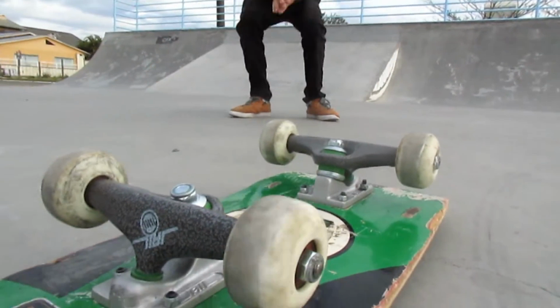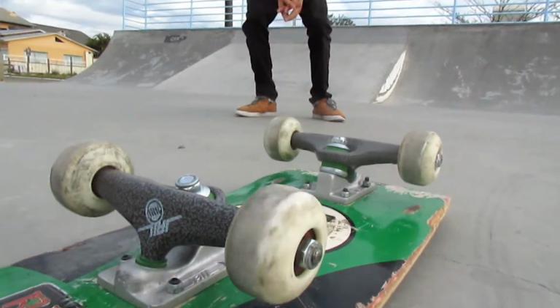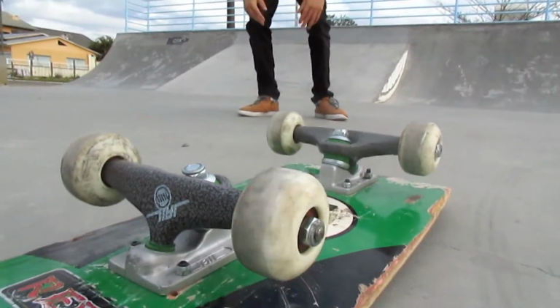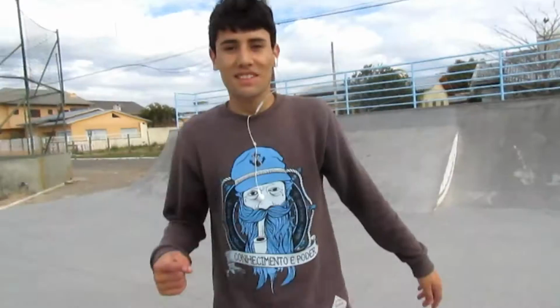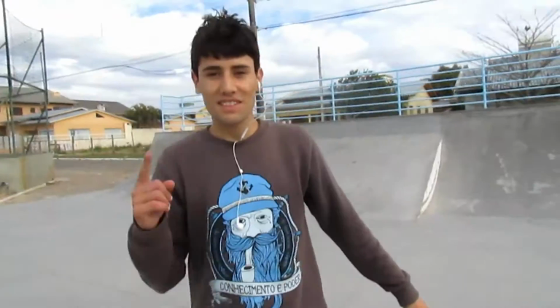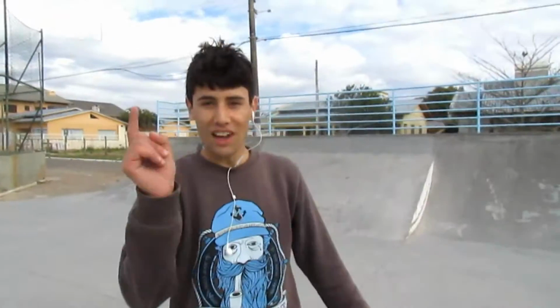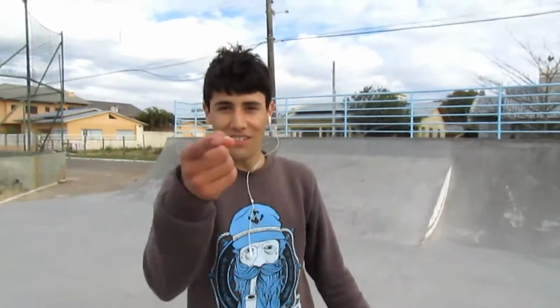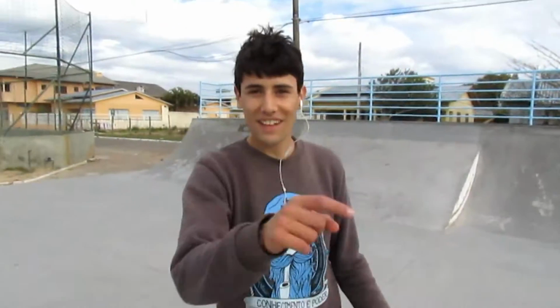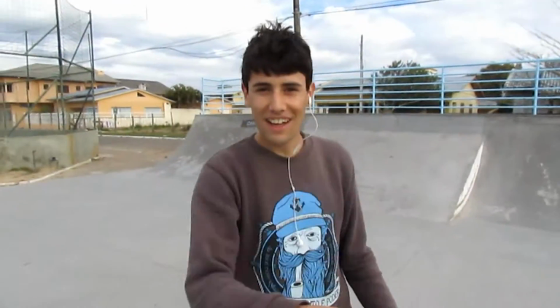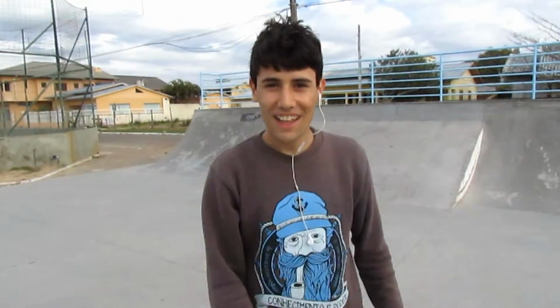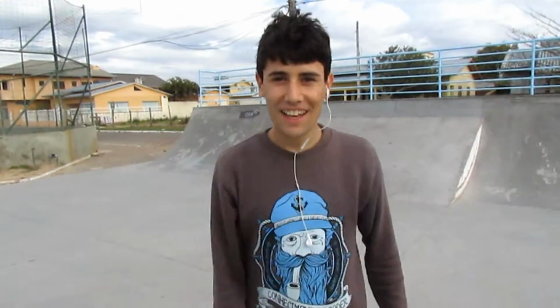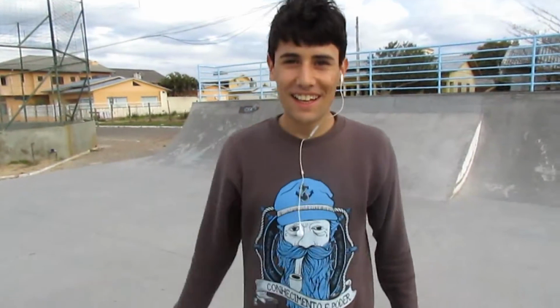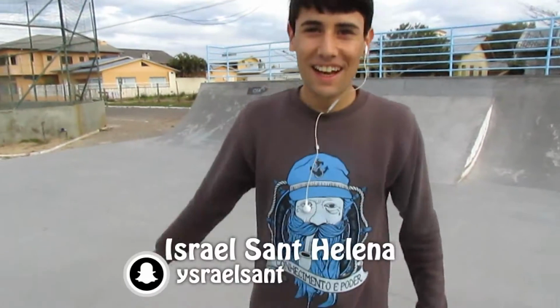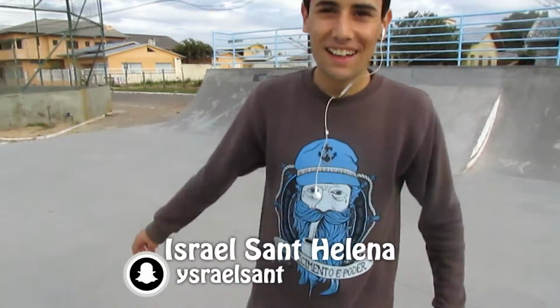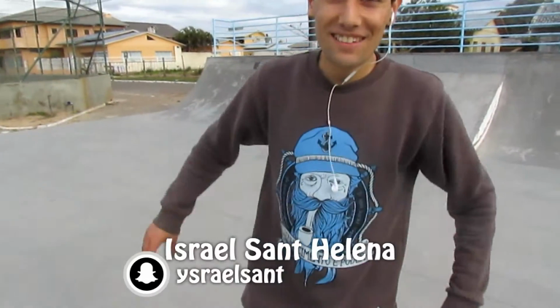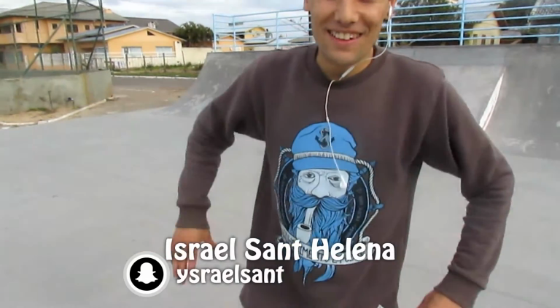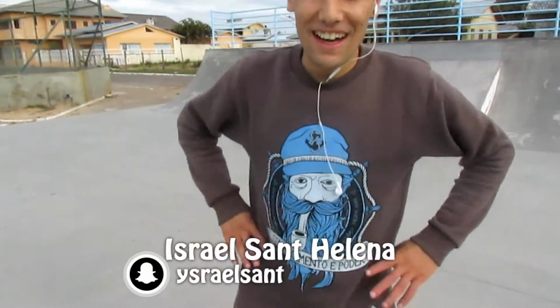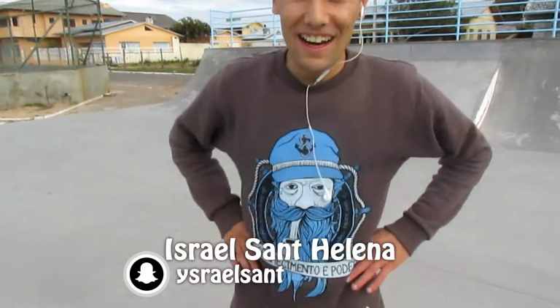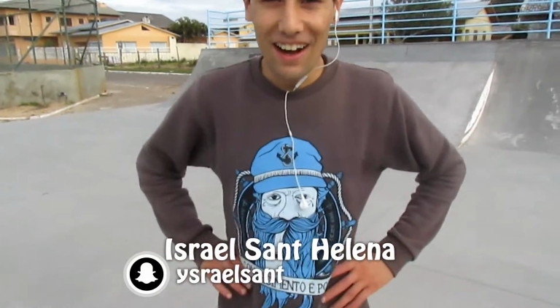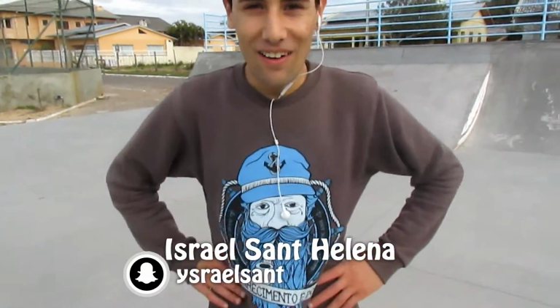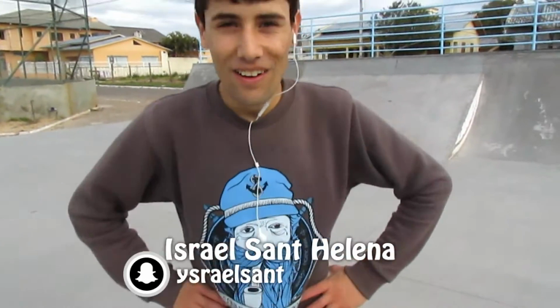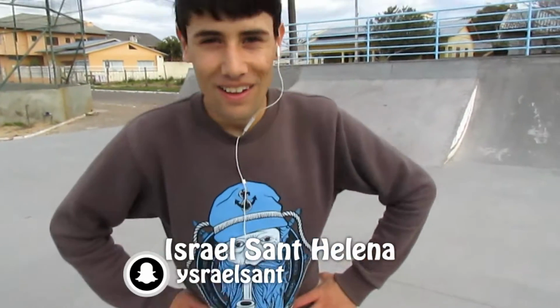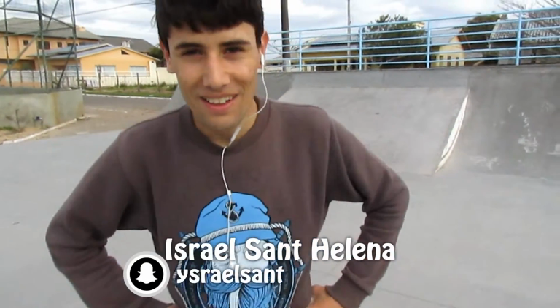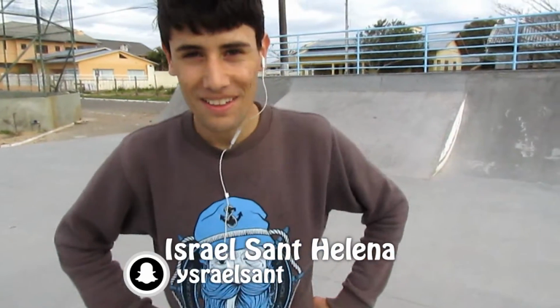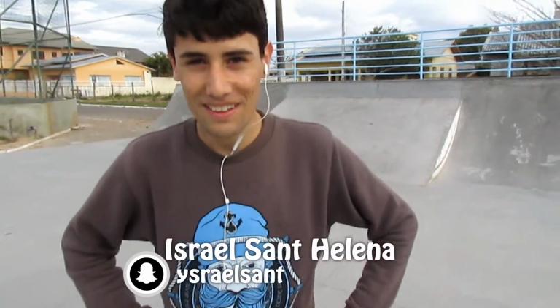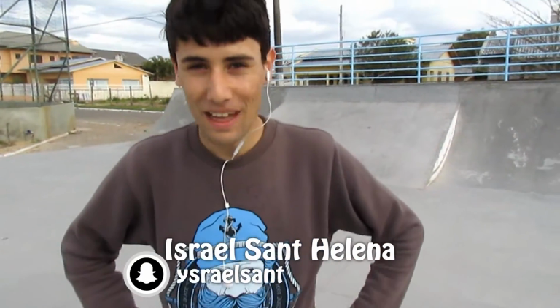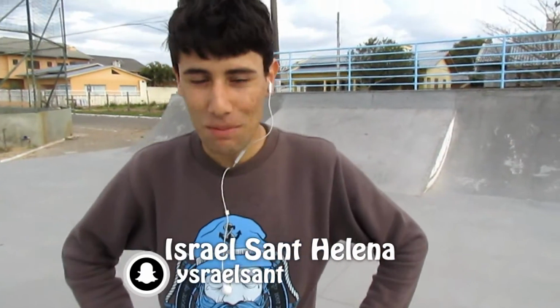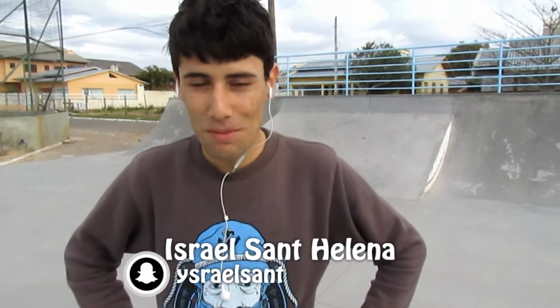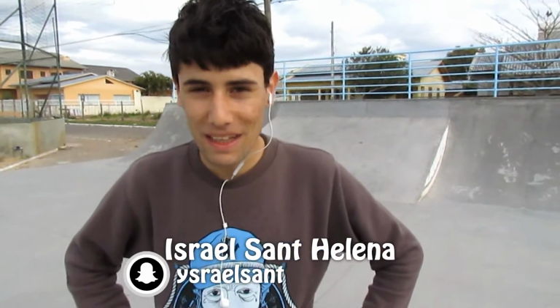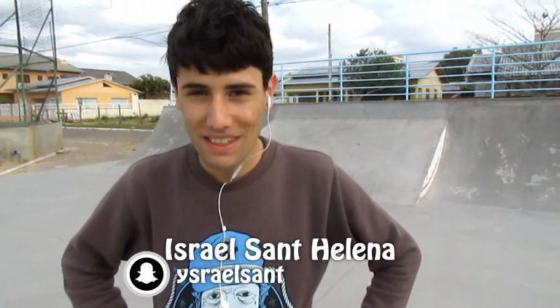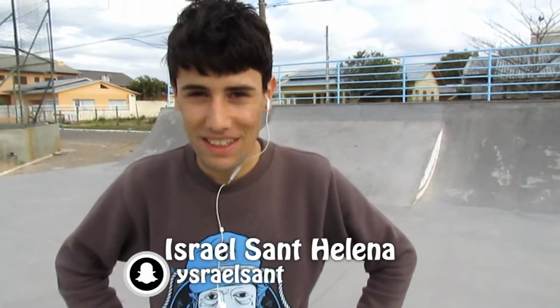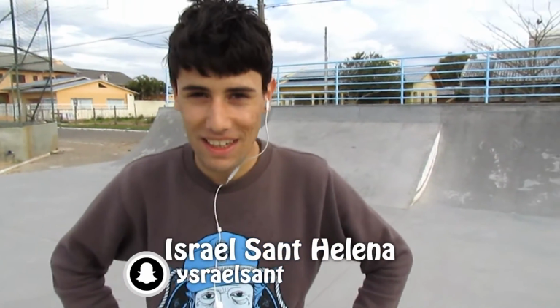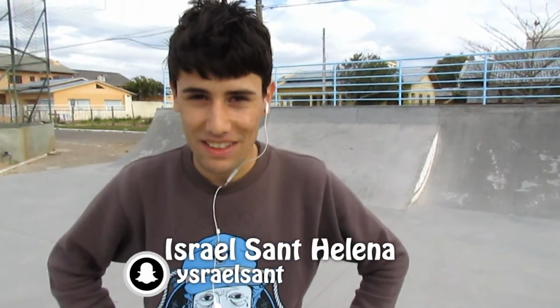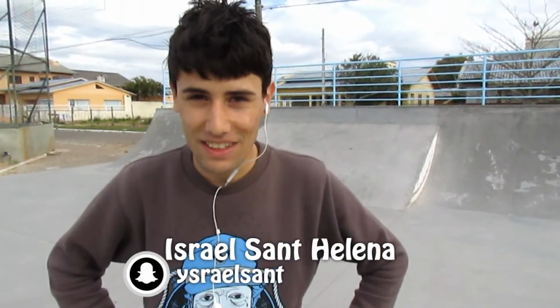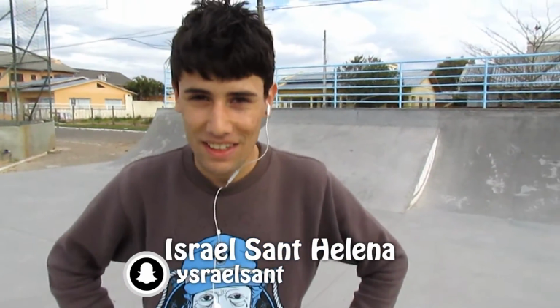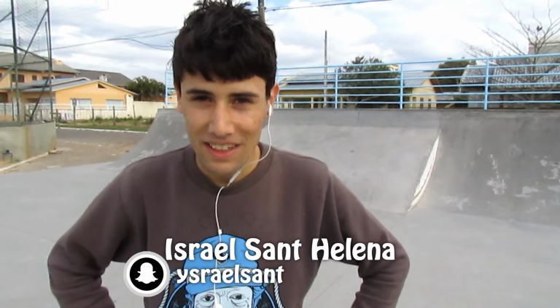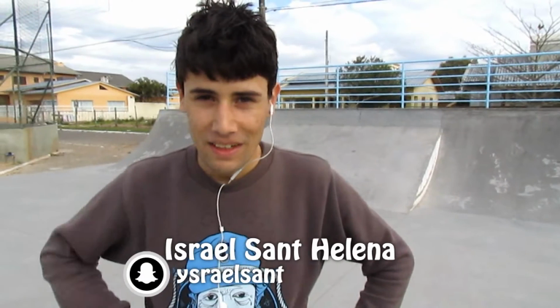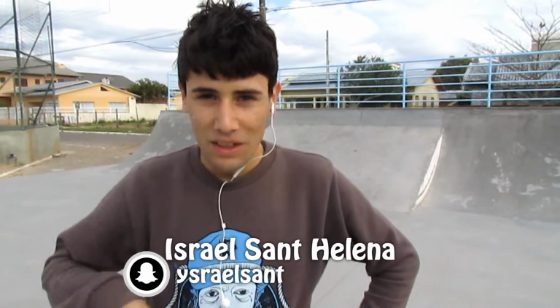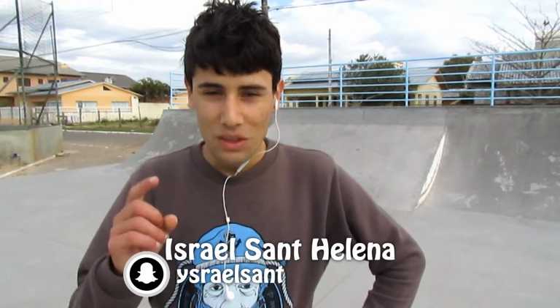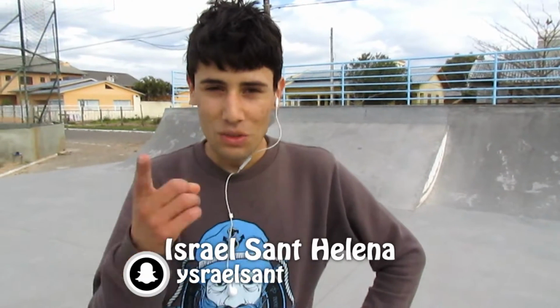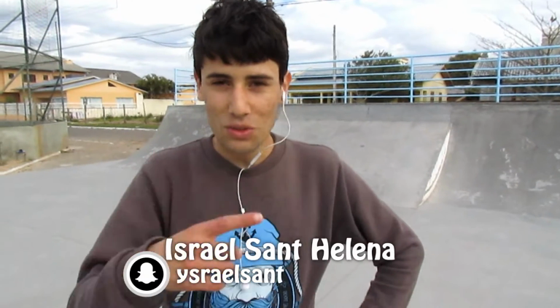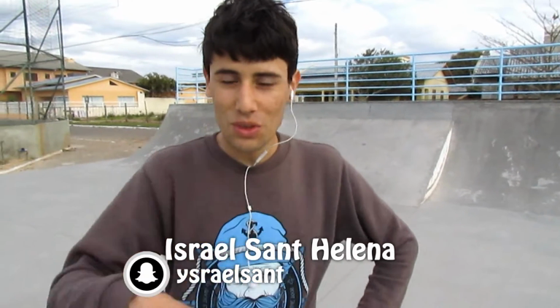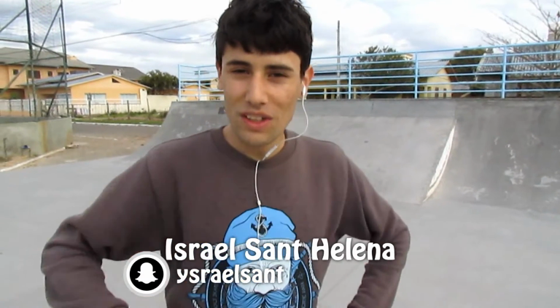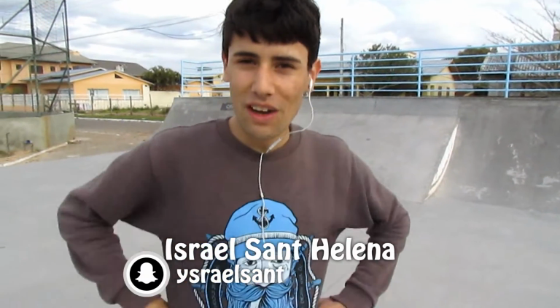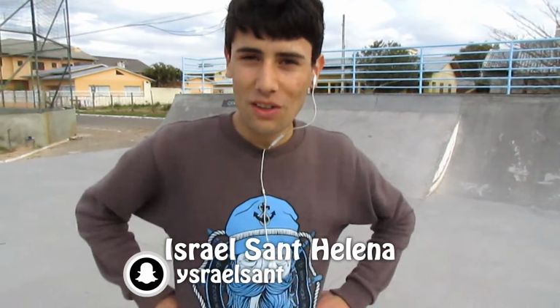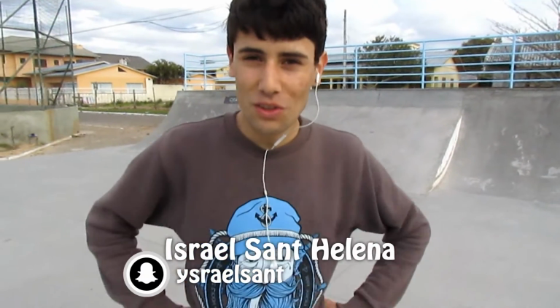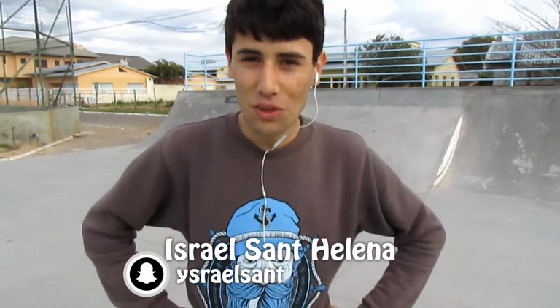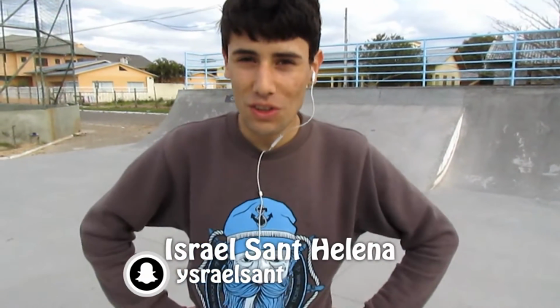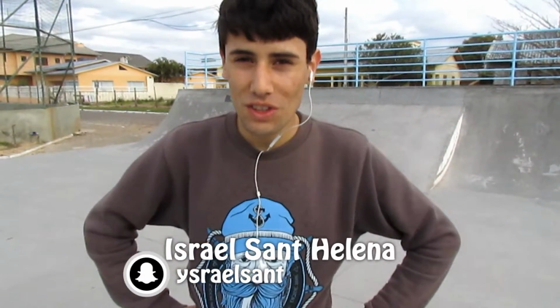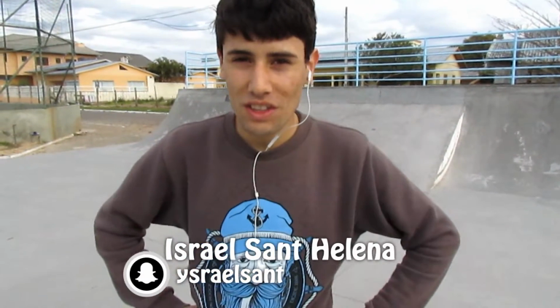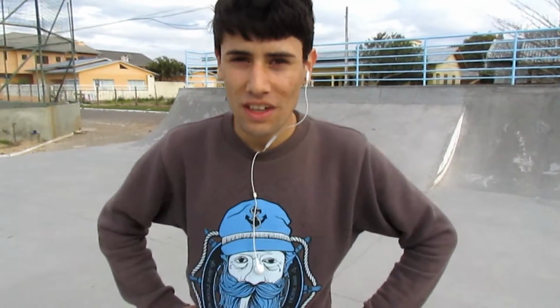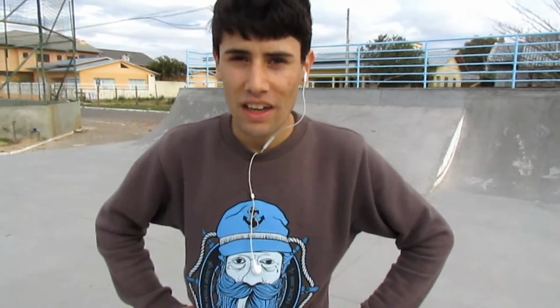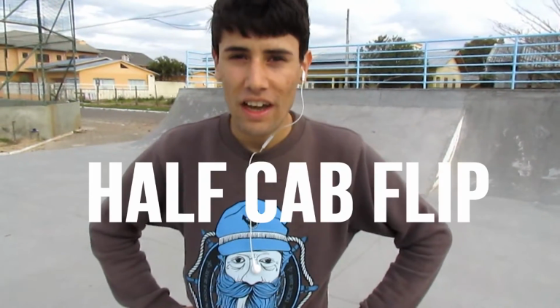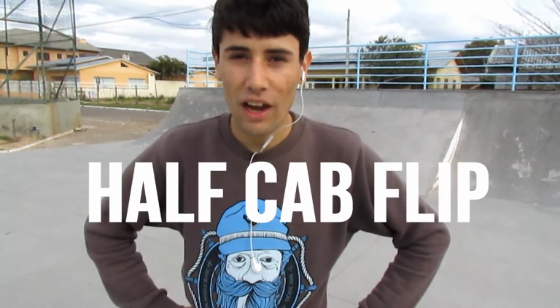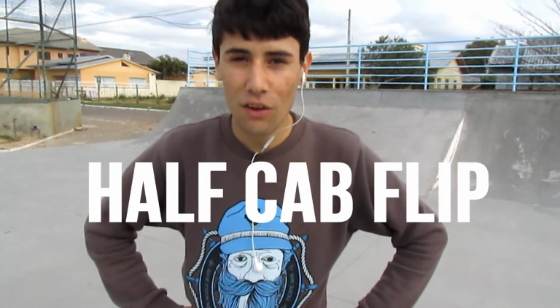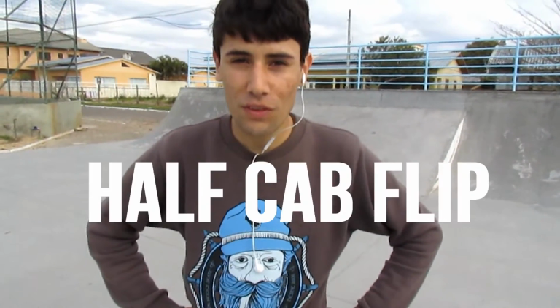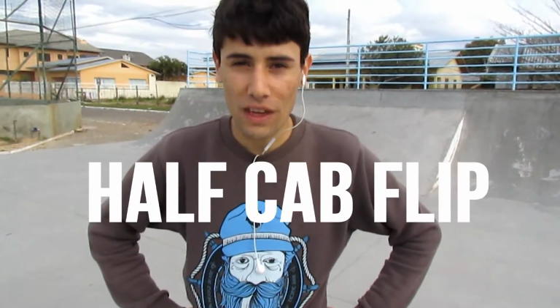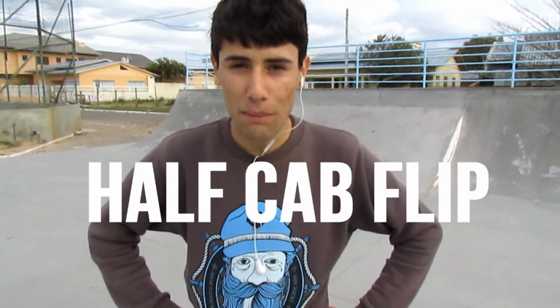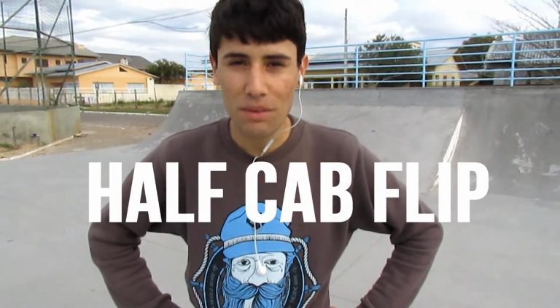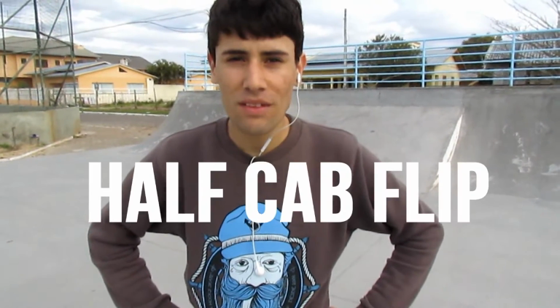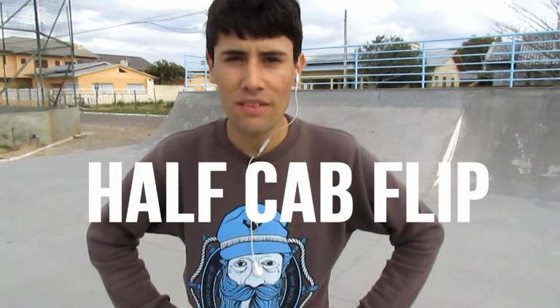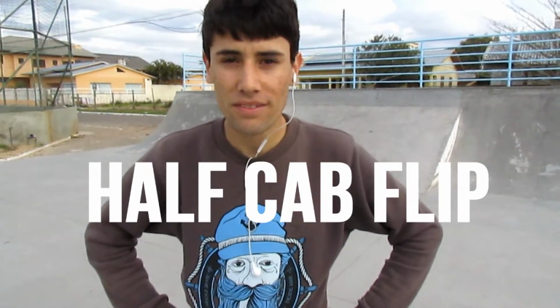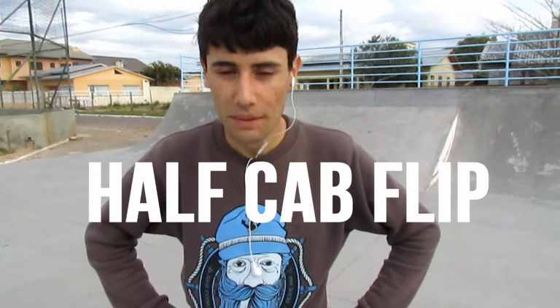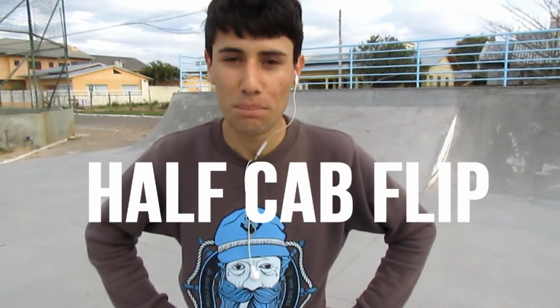Hello guys, welcome to the channel W Bike Skate. Today's tutorial is the Health Cab Flip.